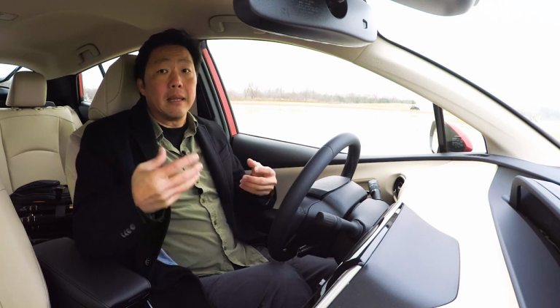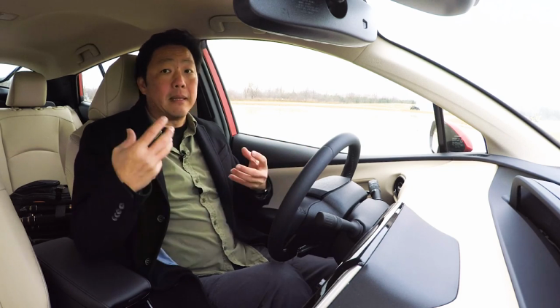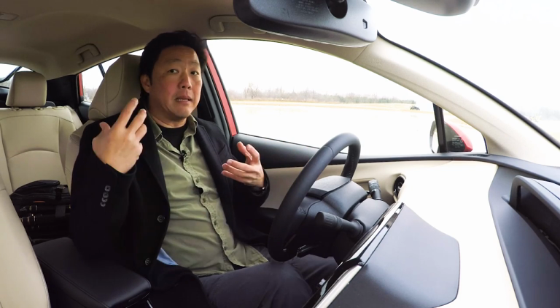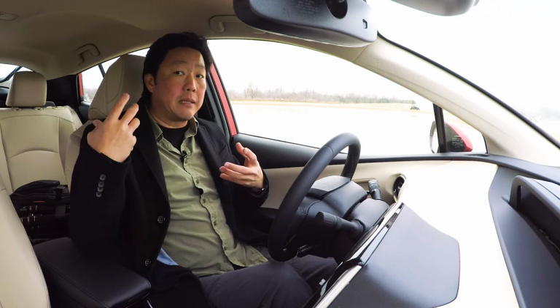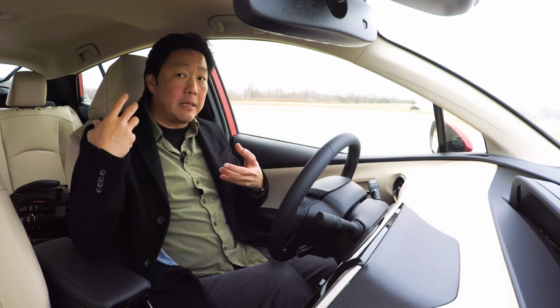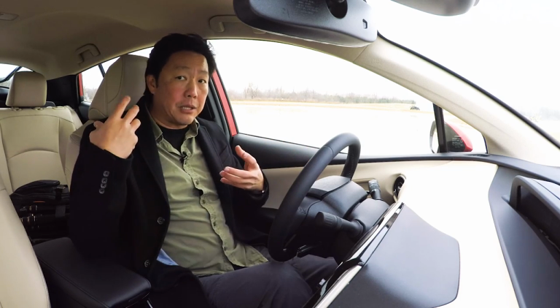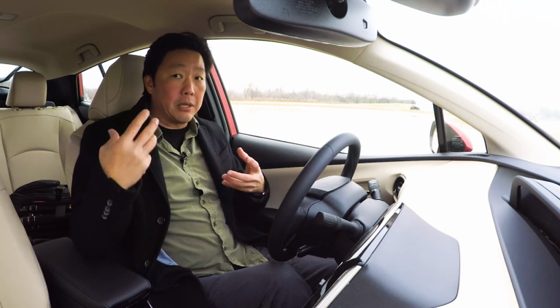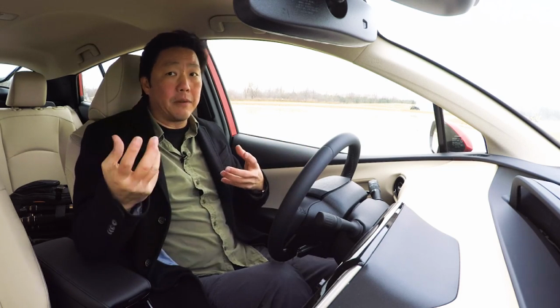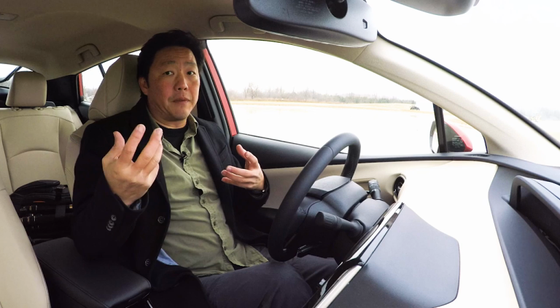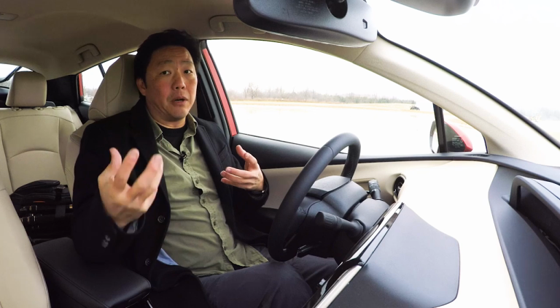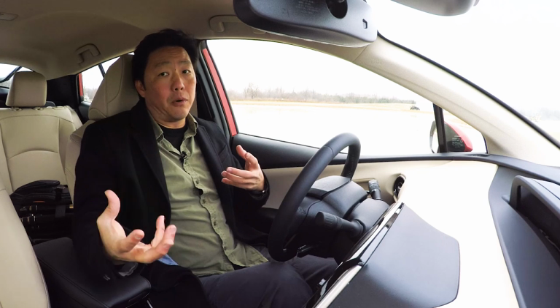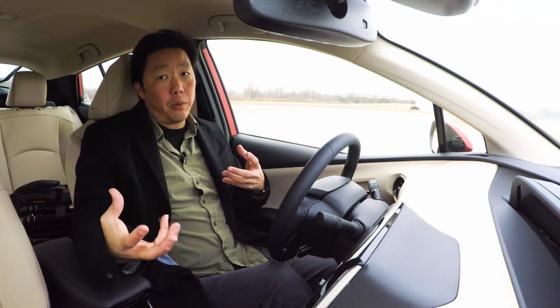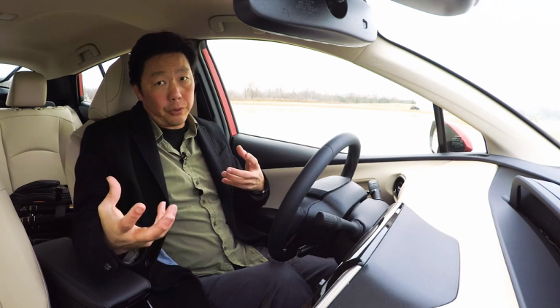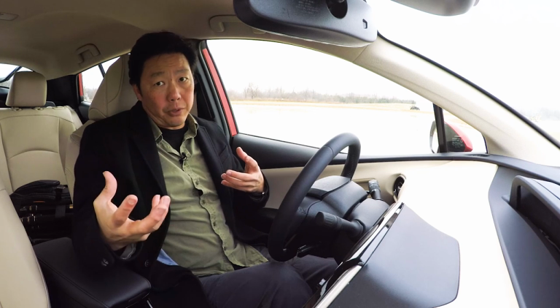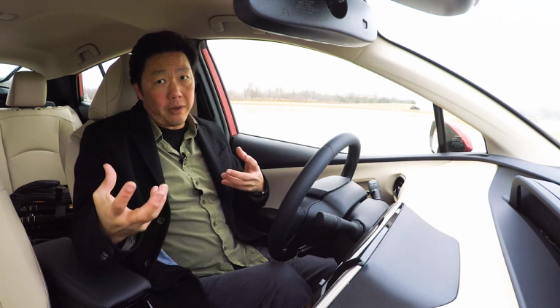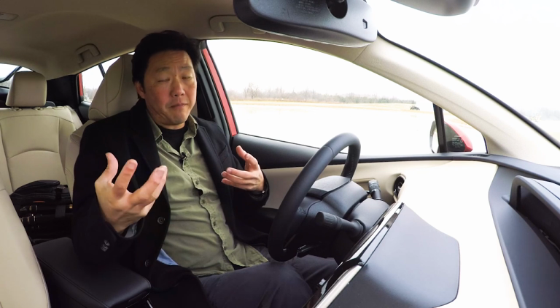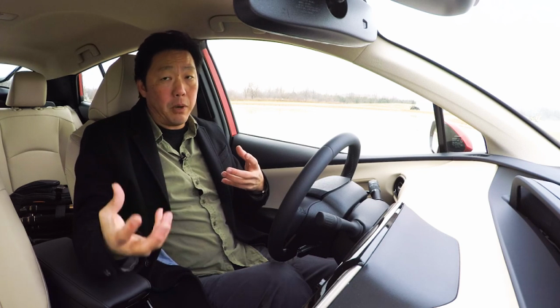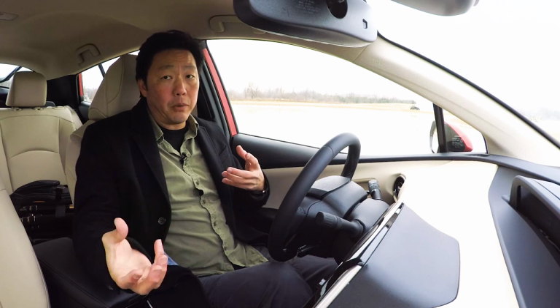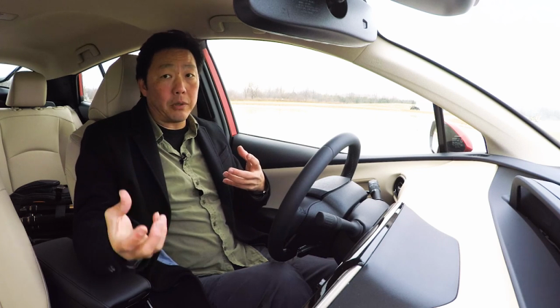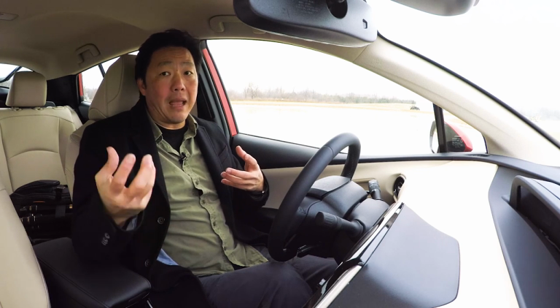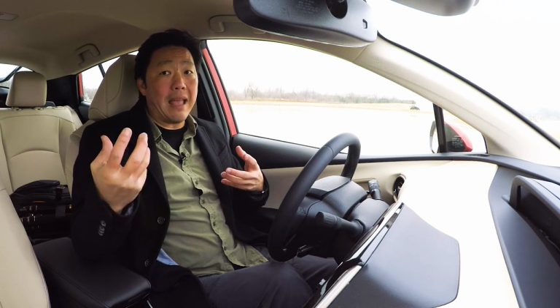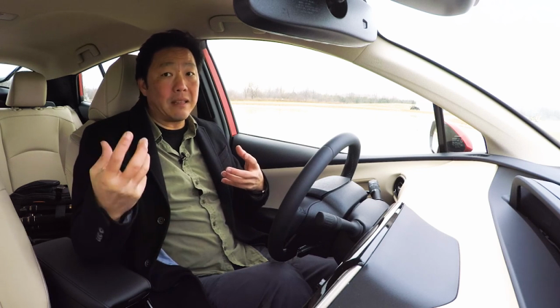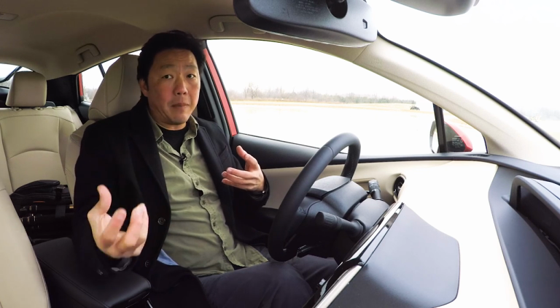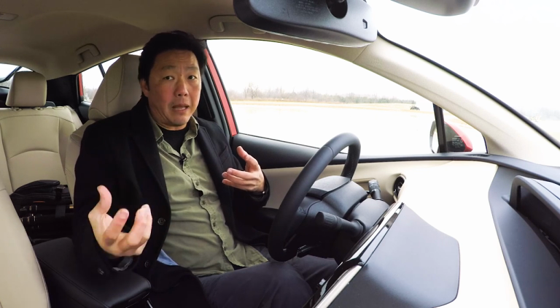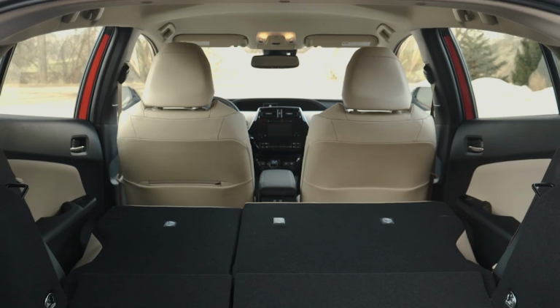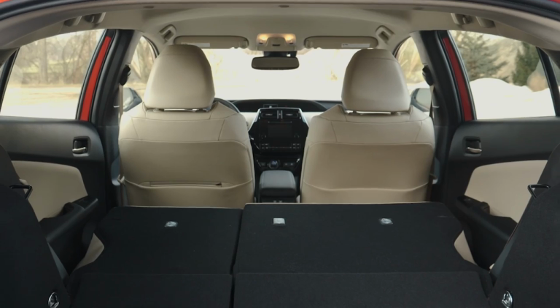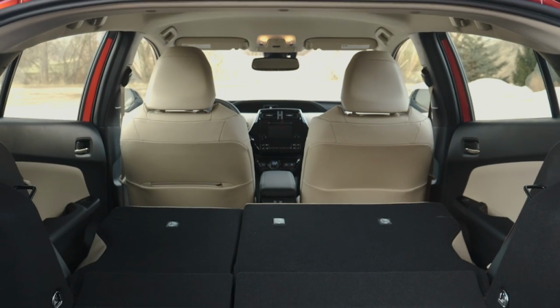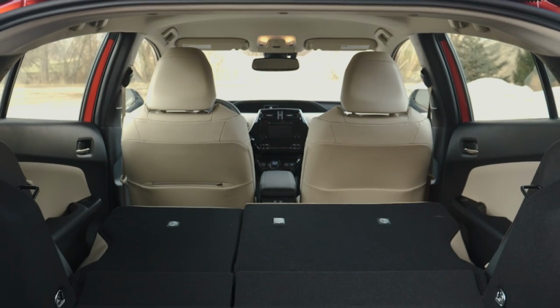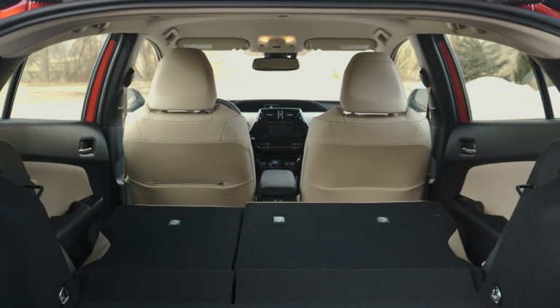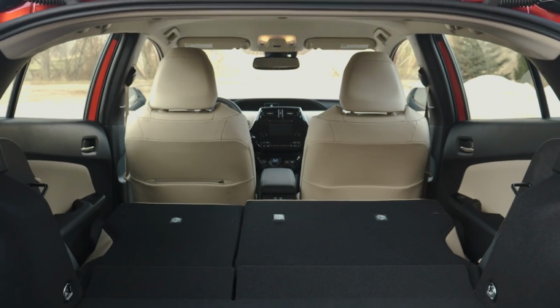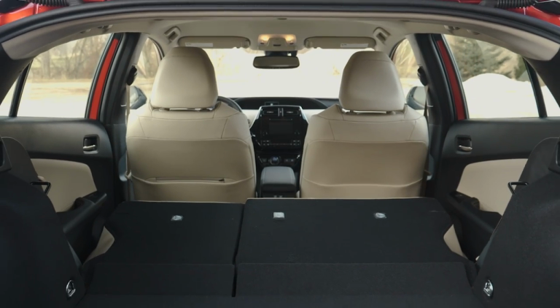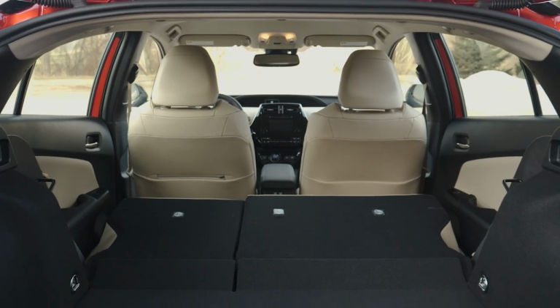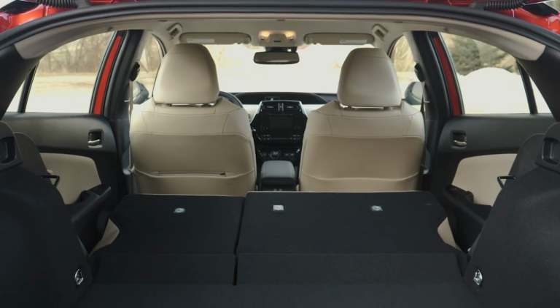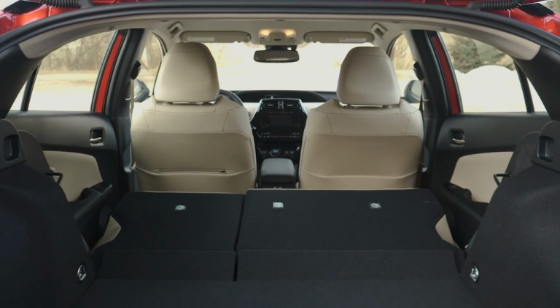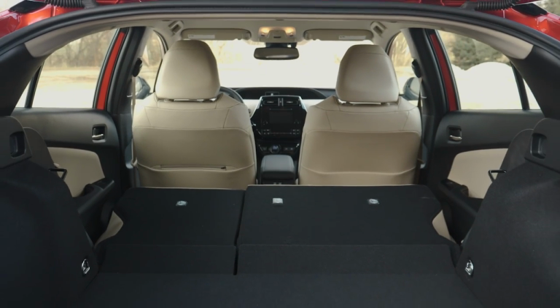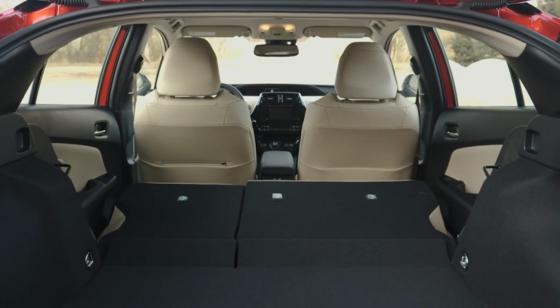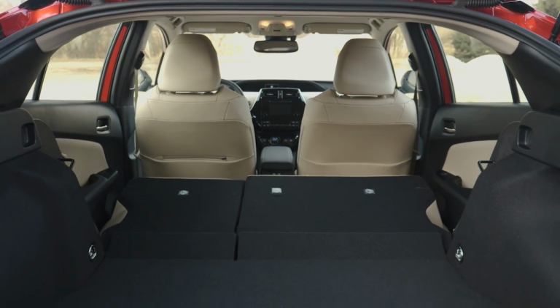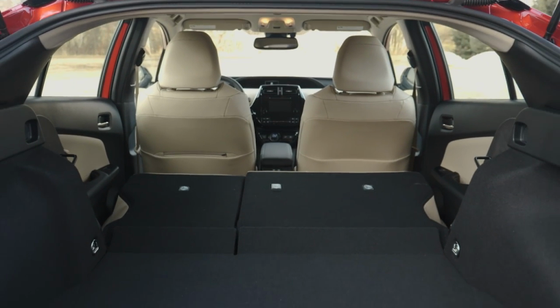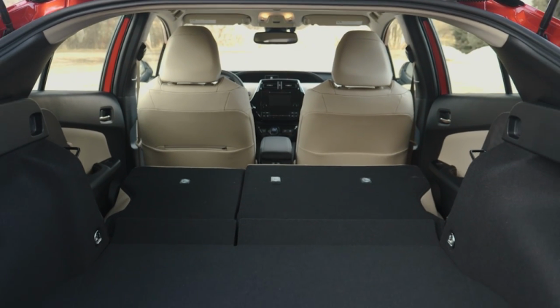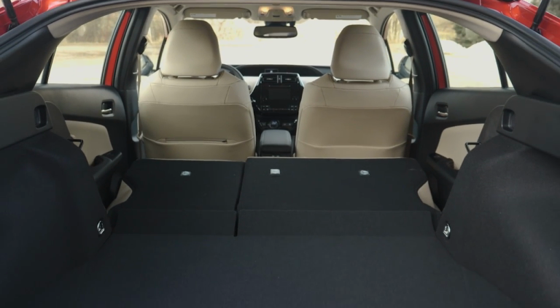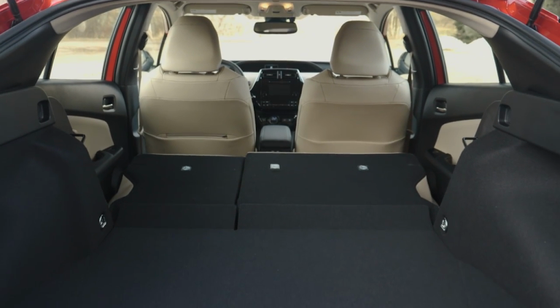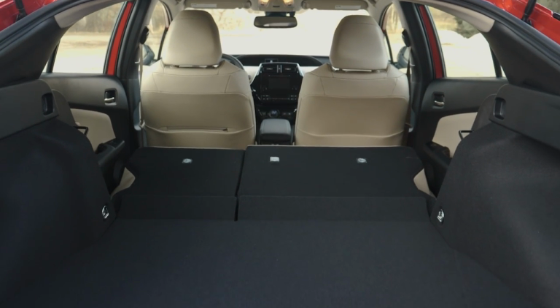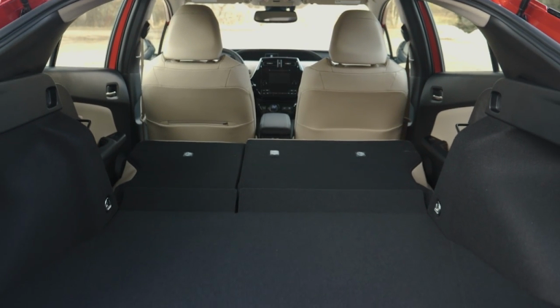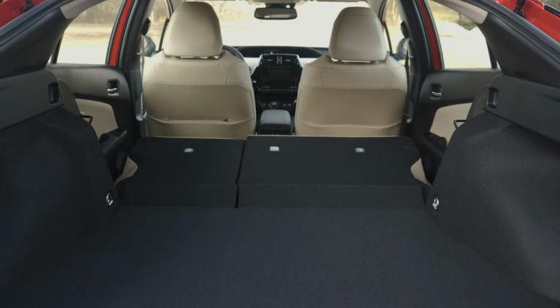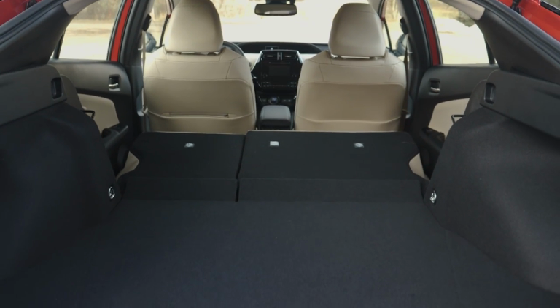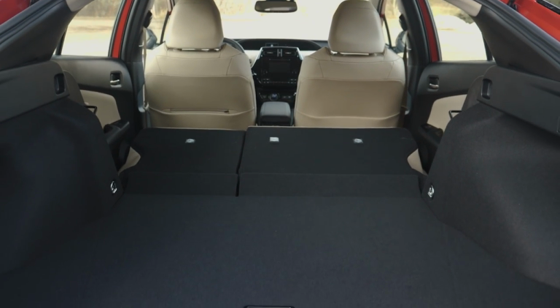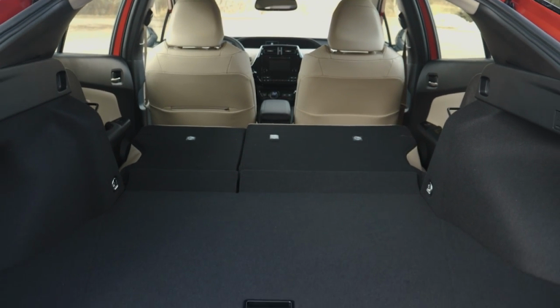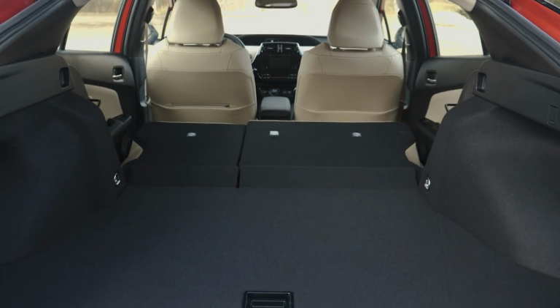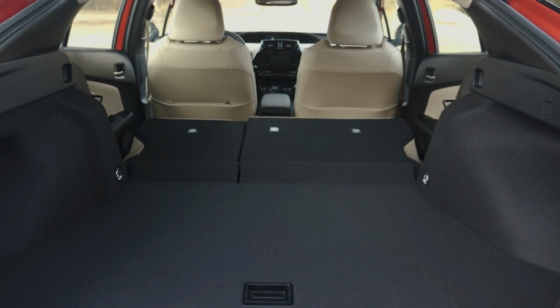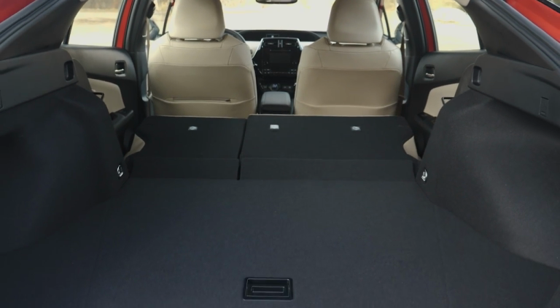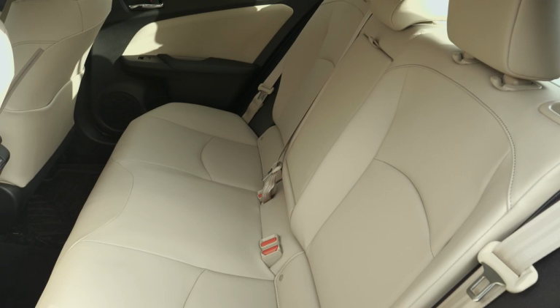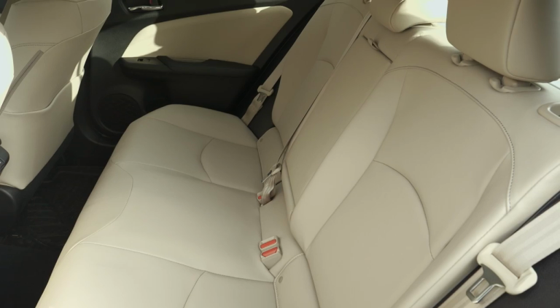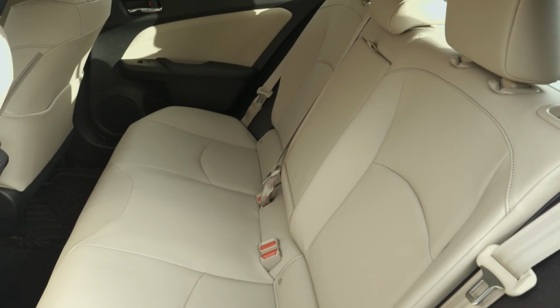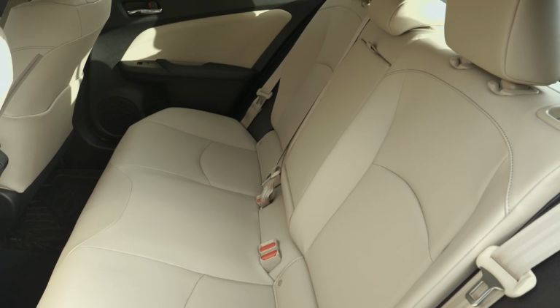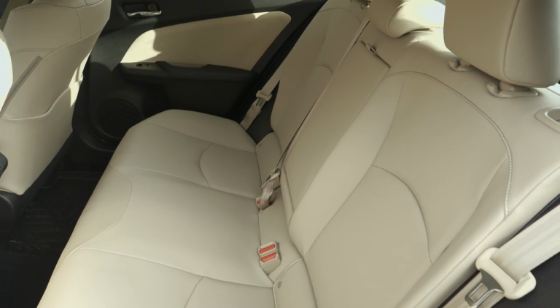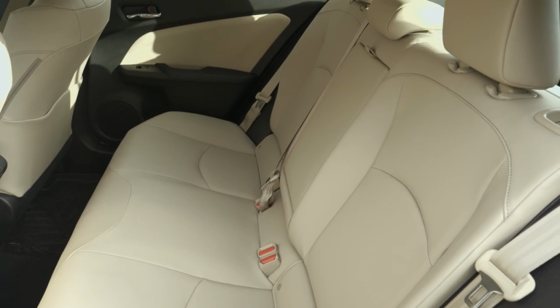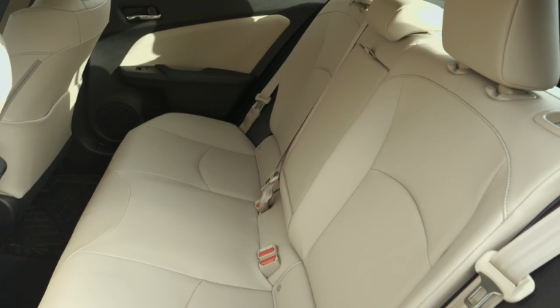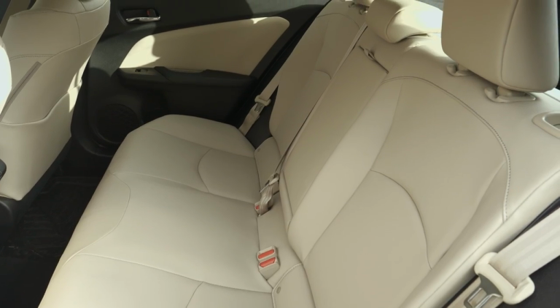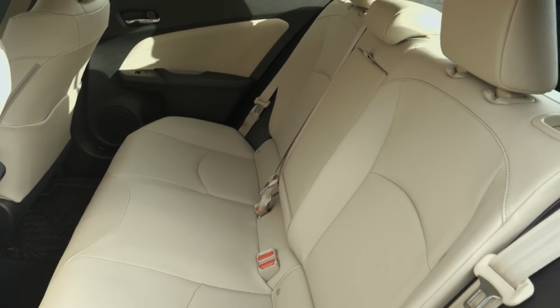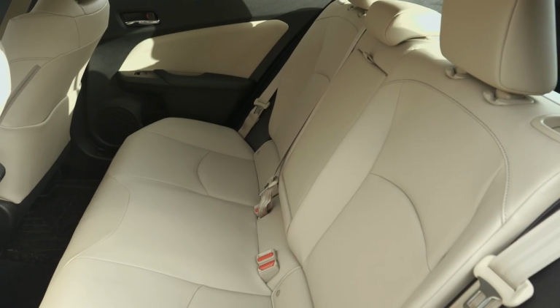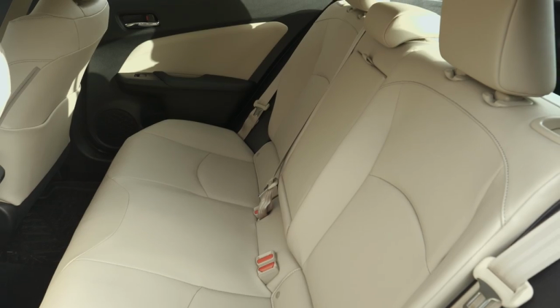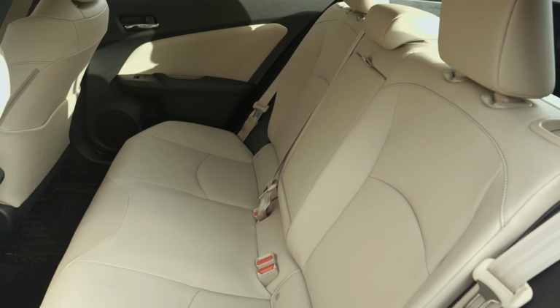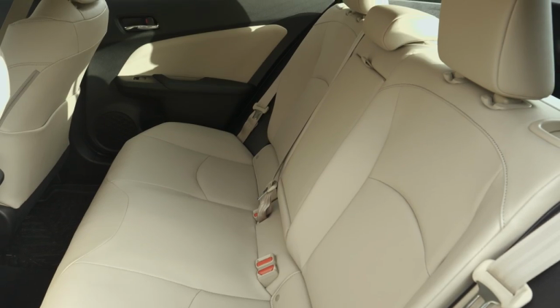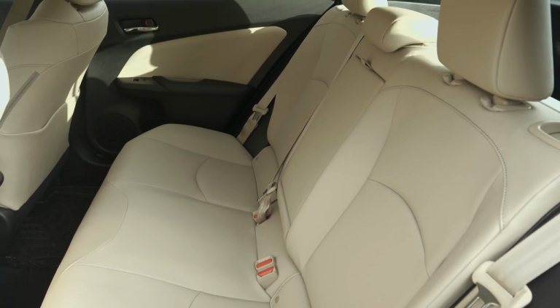The addition of the all-wheel drive motor and the battery pack doesn't affect cargo space or rear passenger space at all.